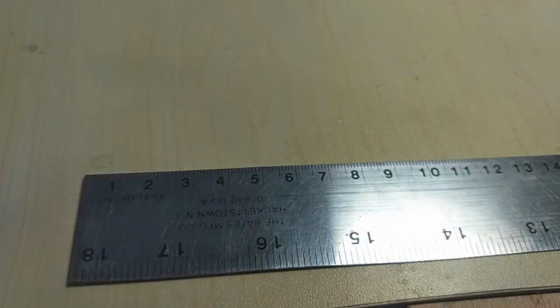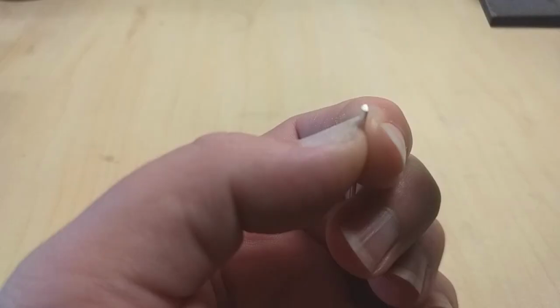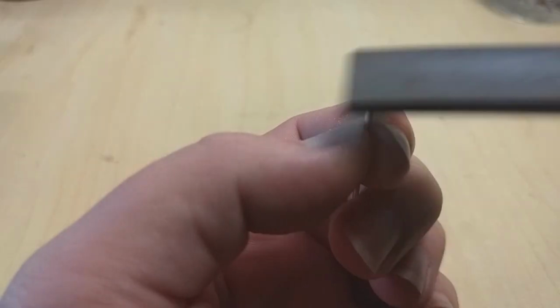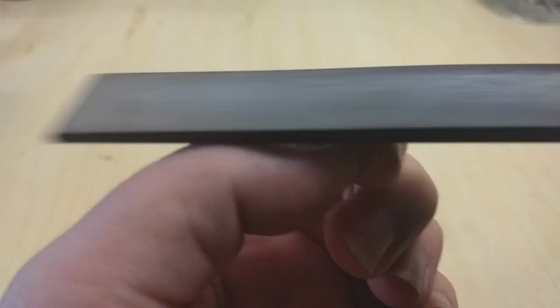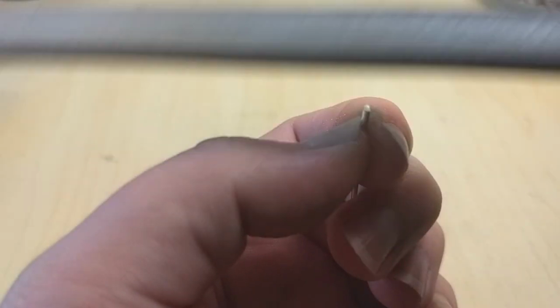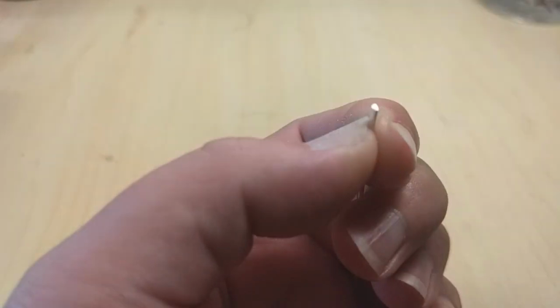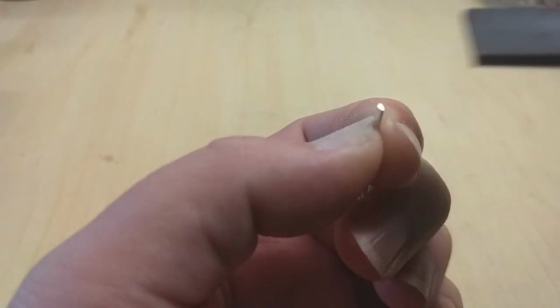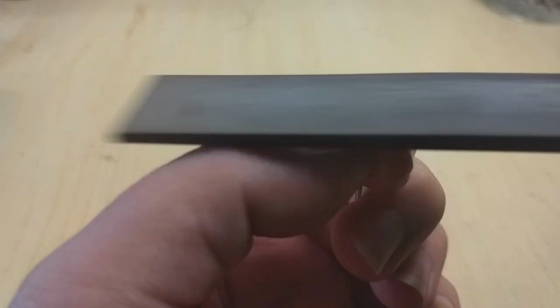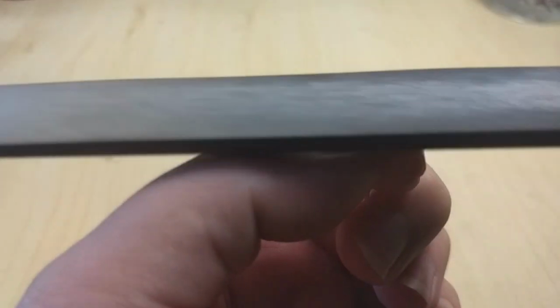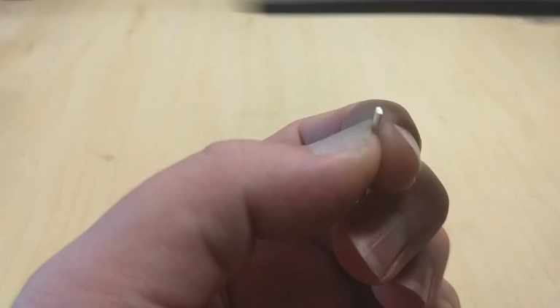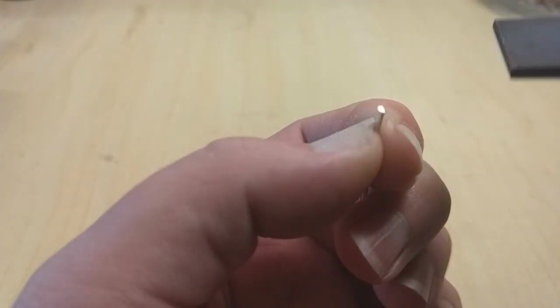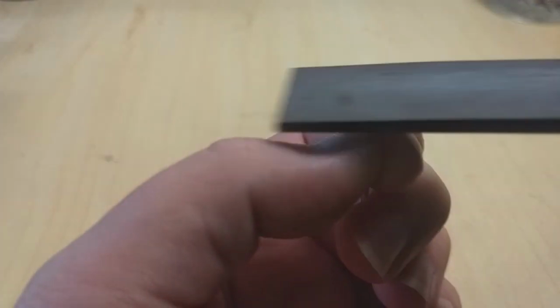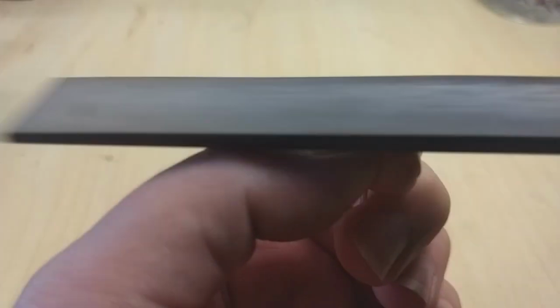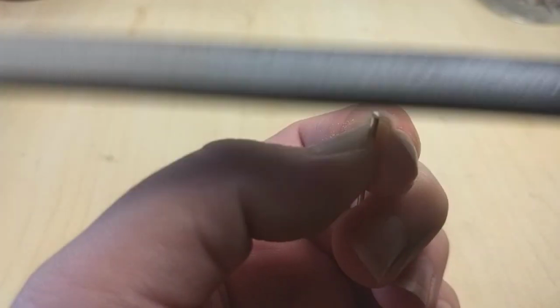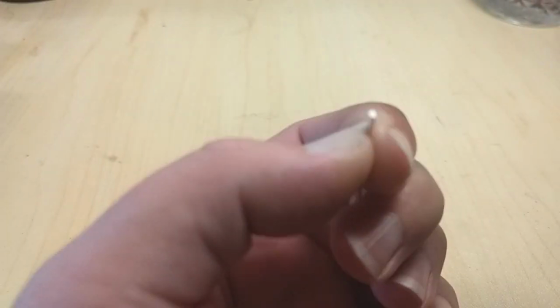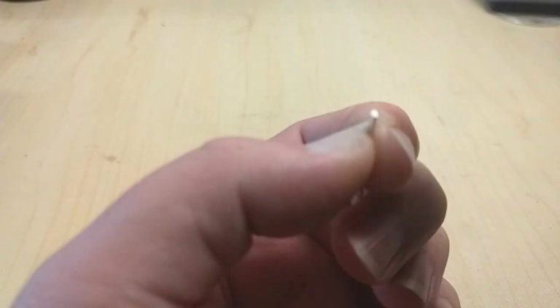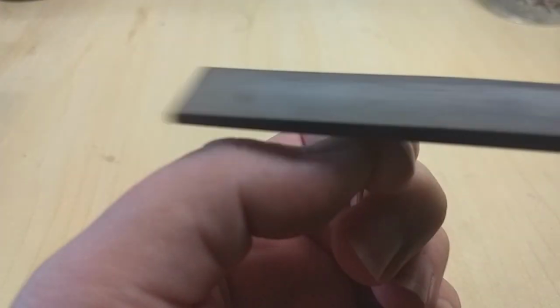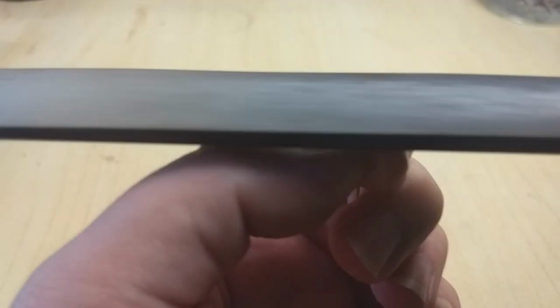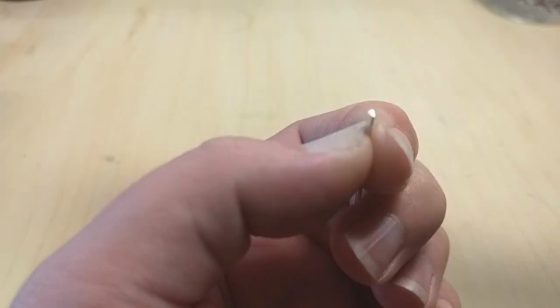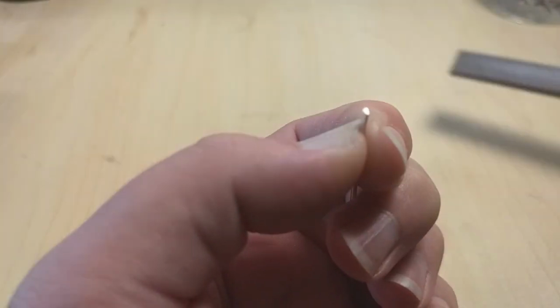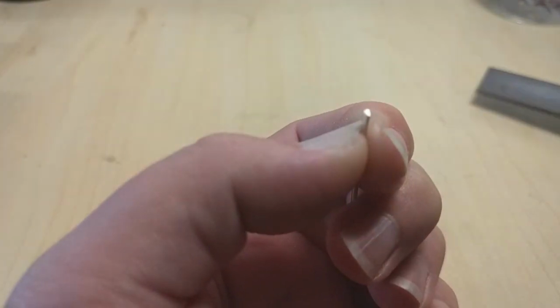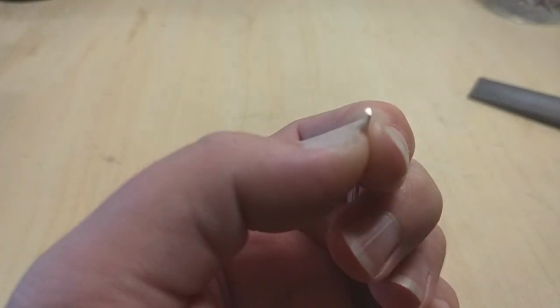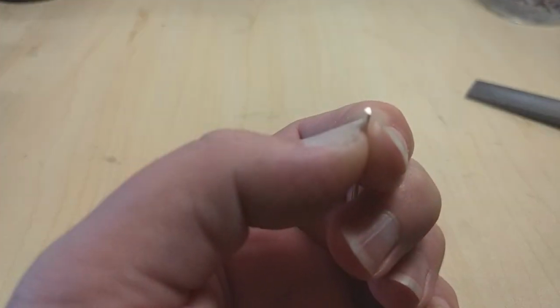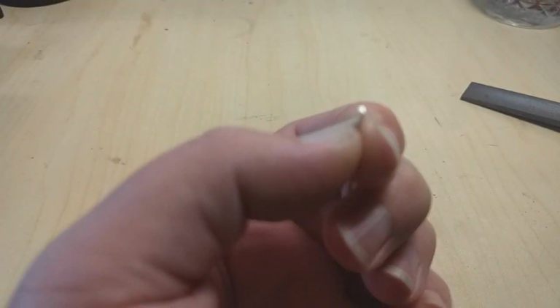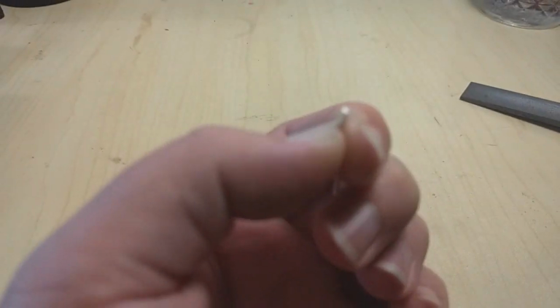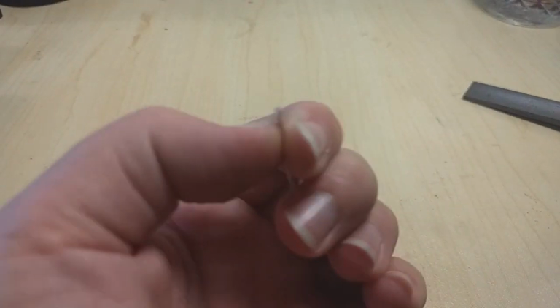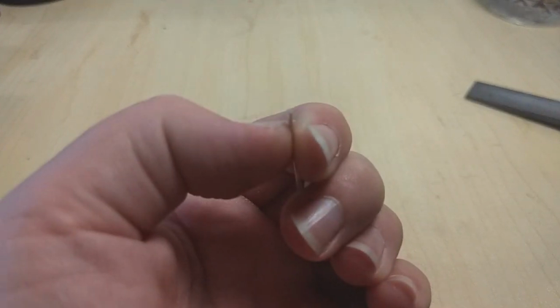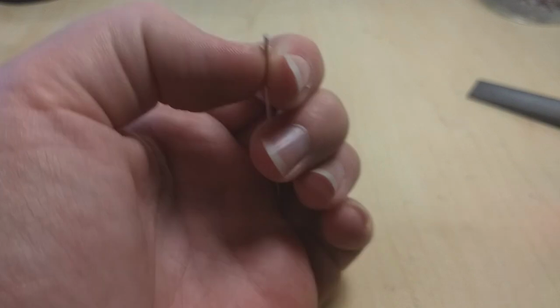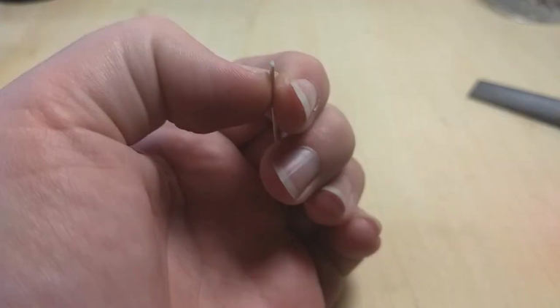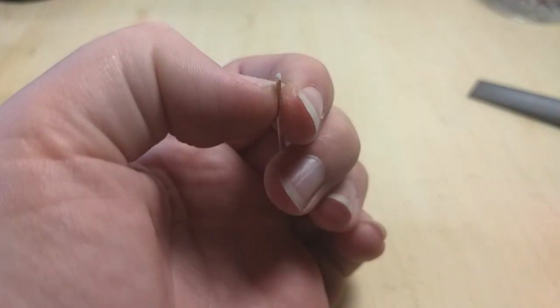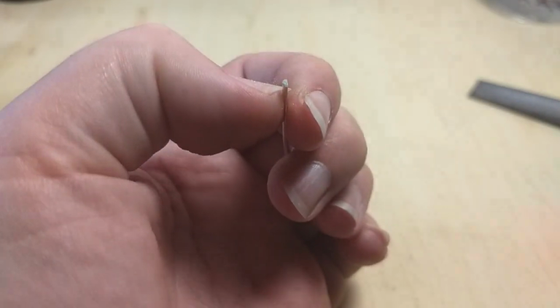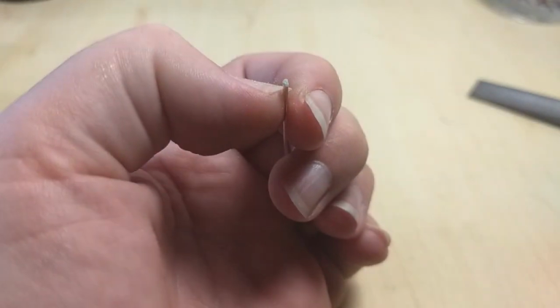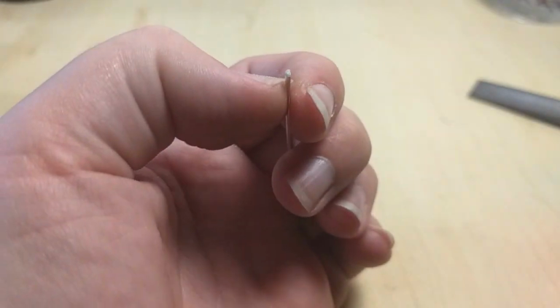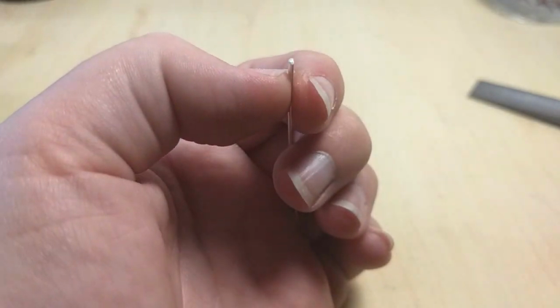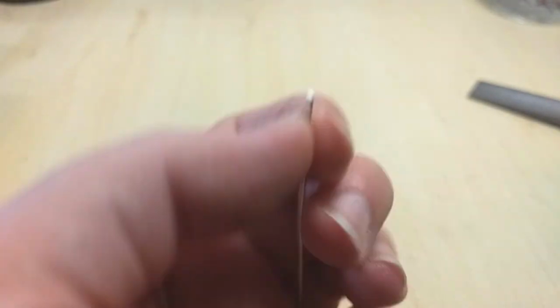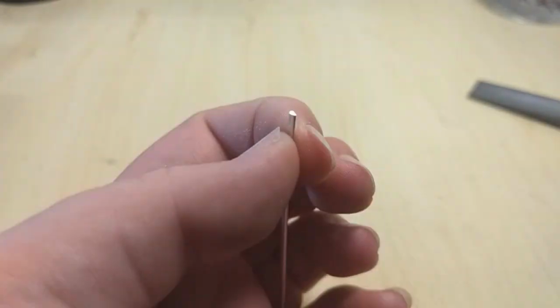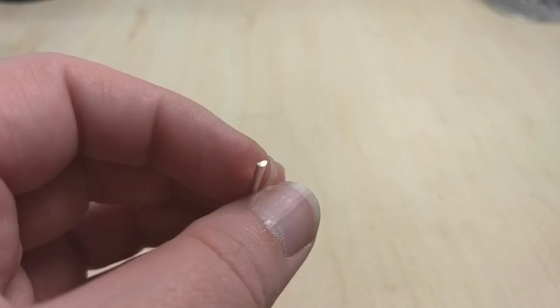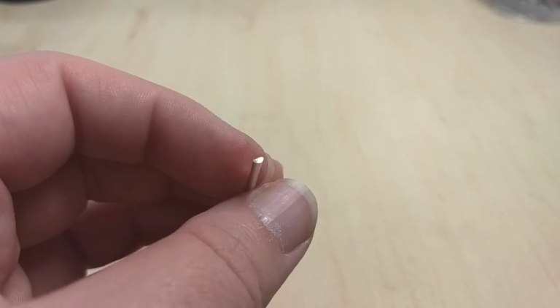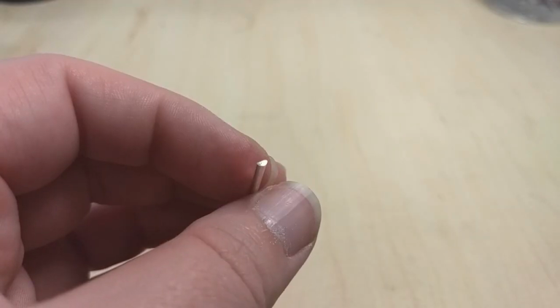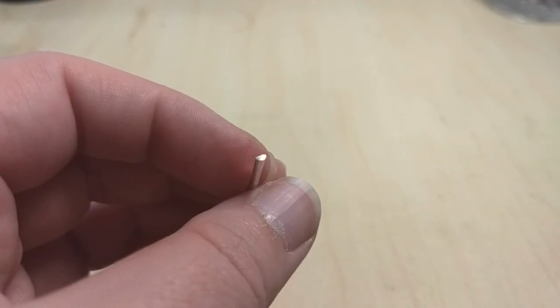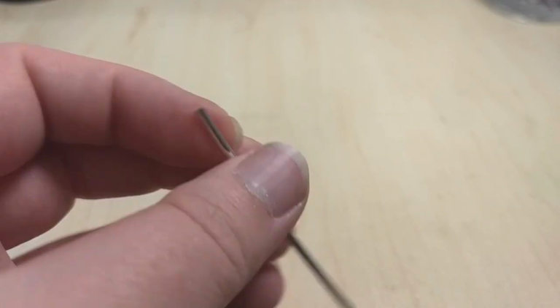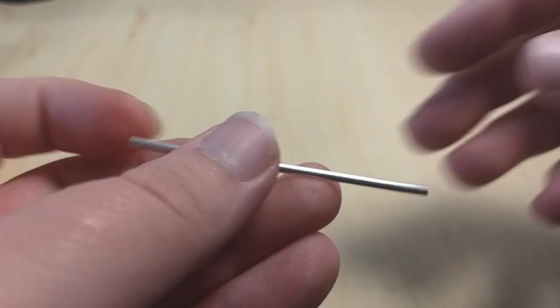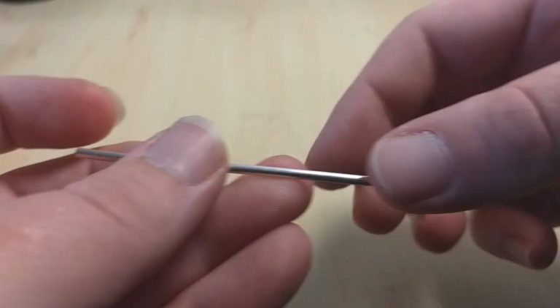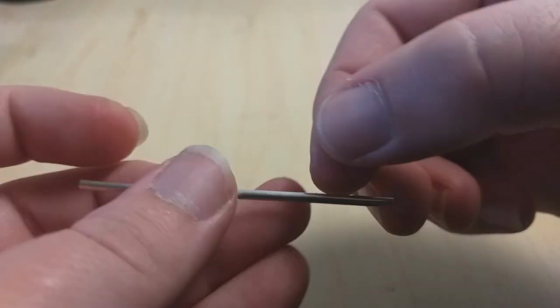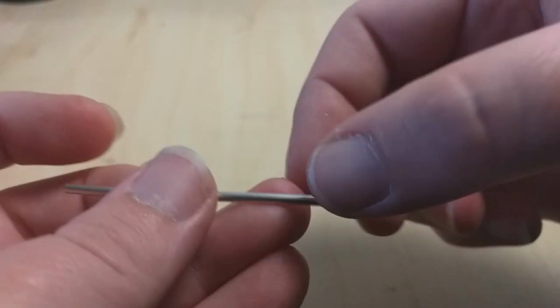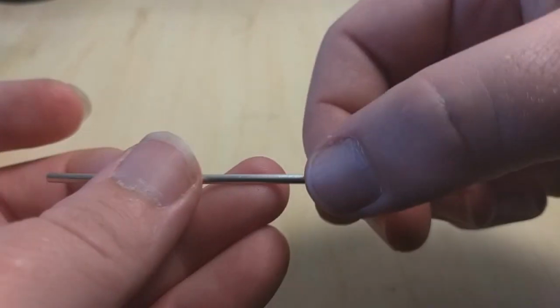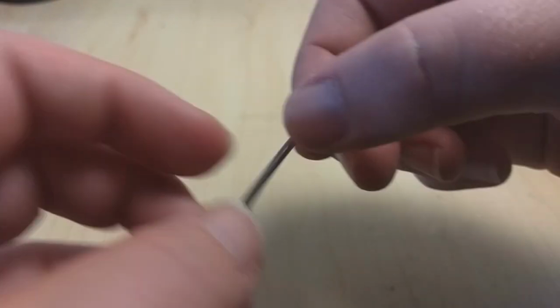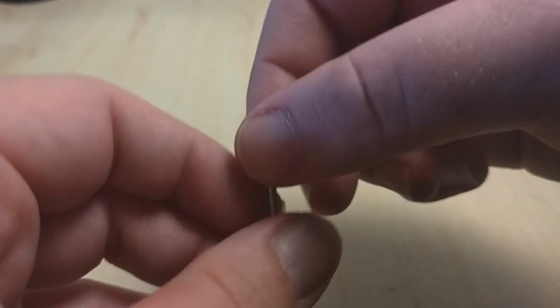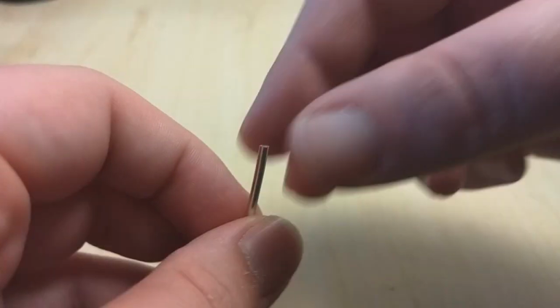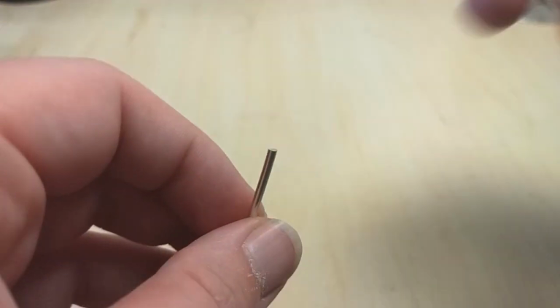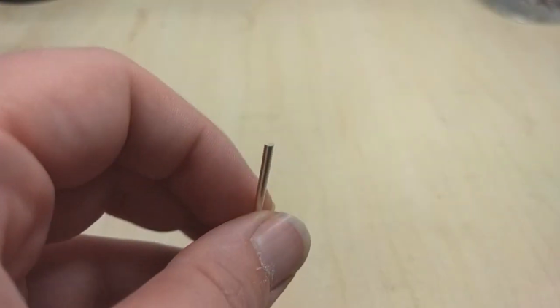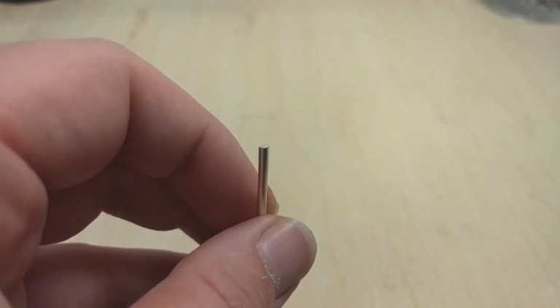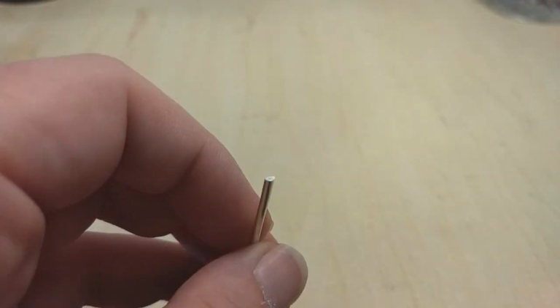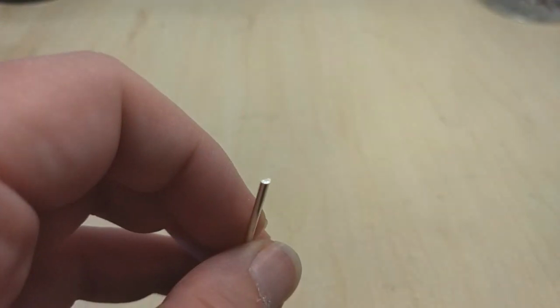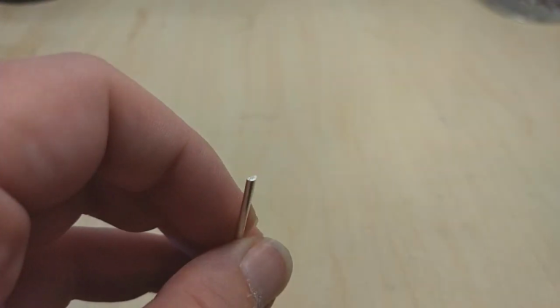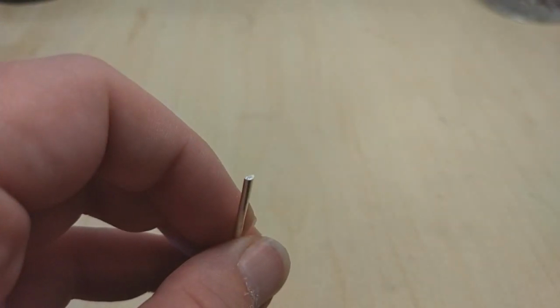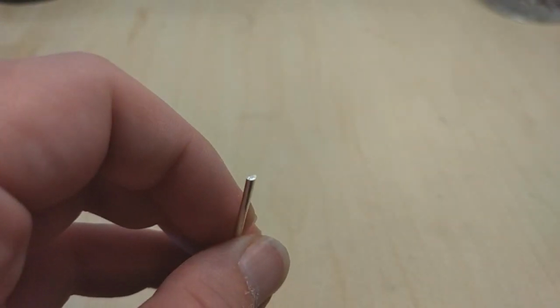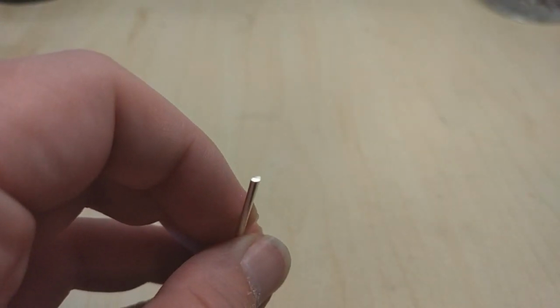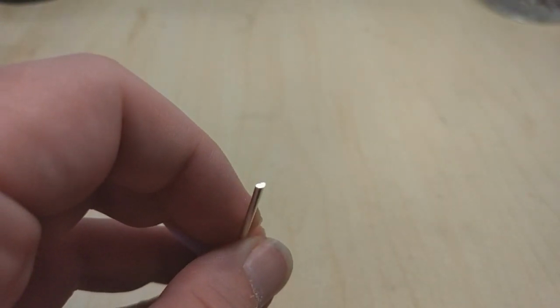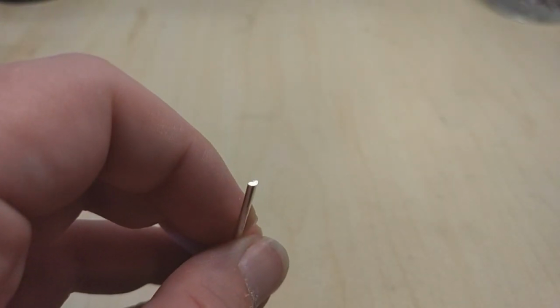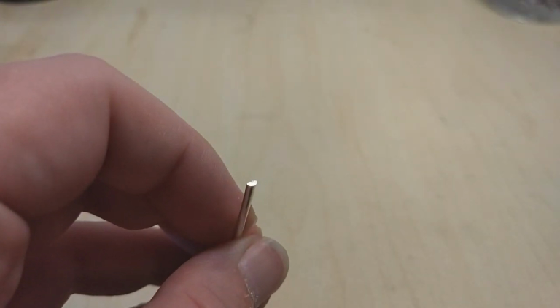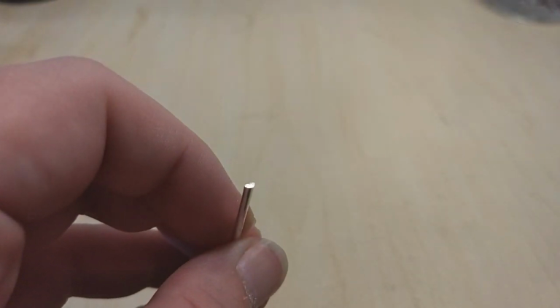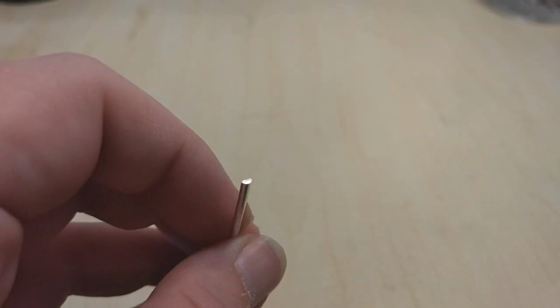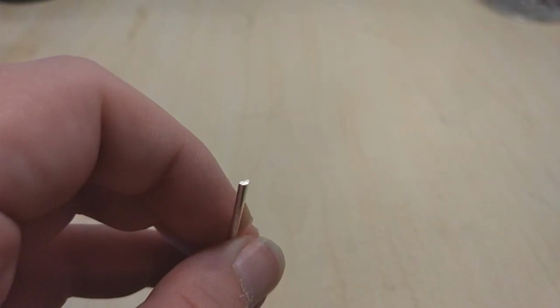Grab a jeweler's file and file both ends completely flat. This is important to make sure our soldering joint has no gaps.